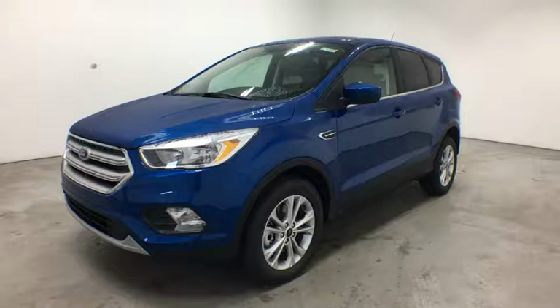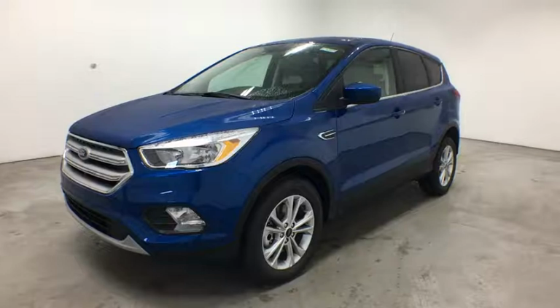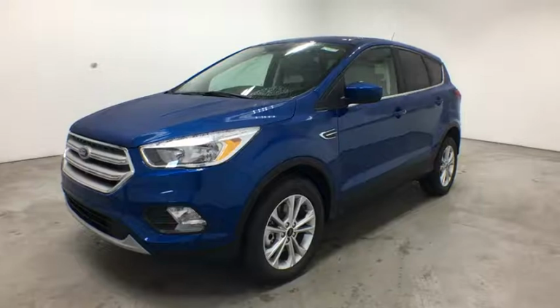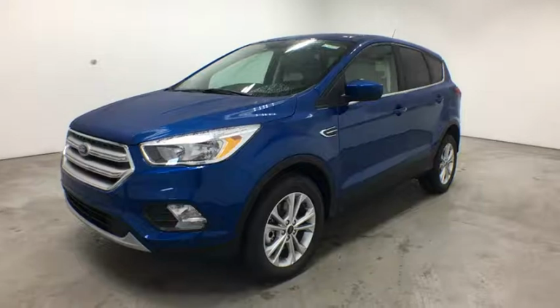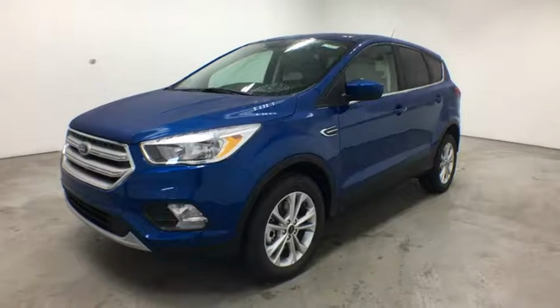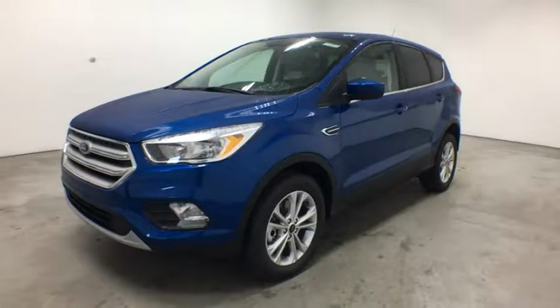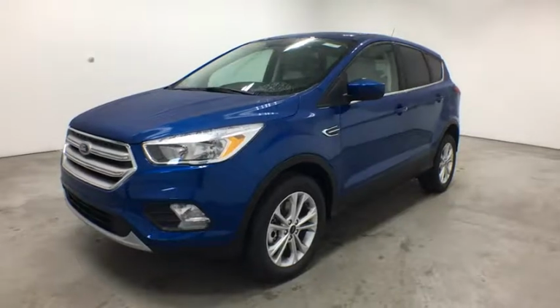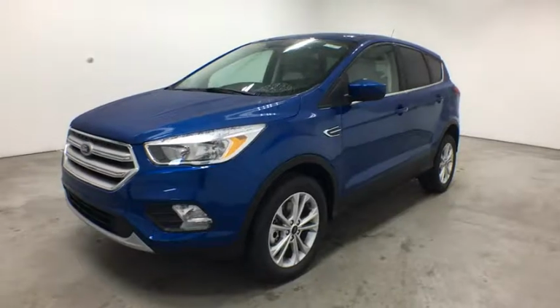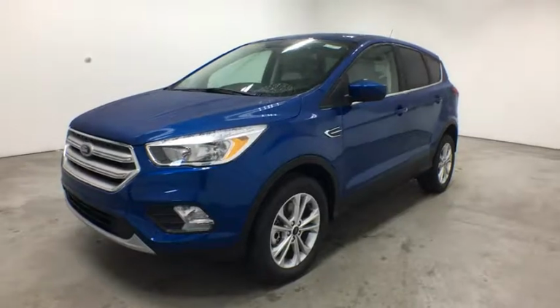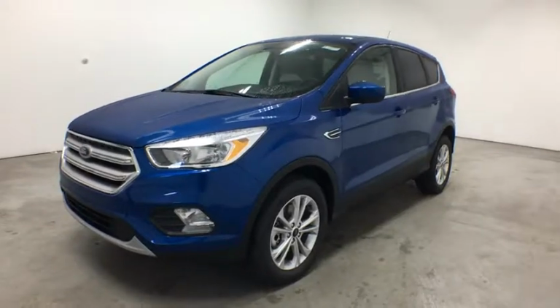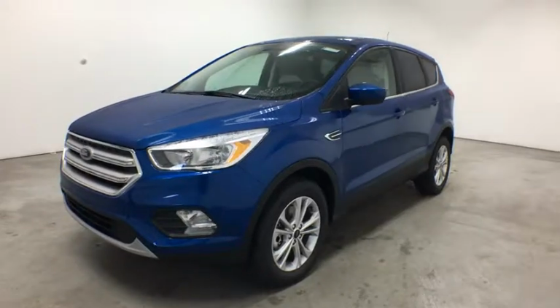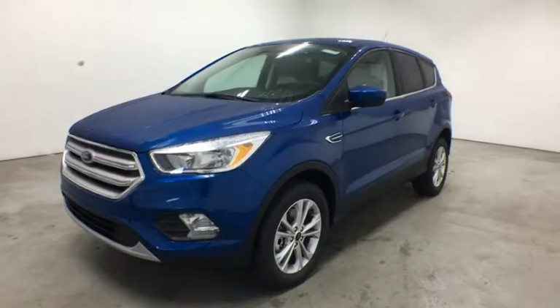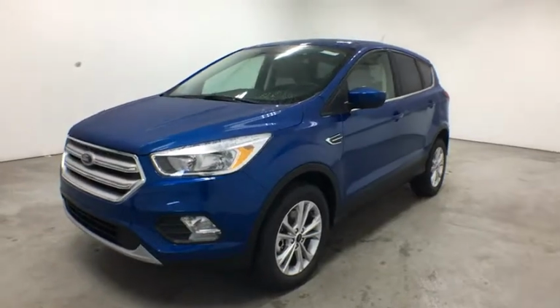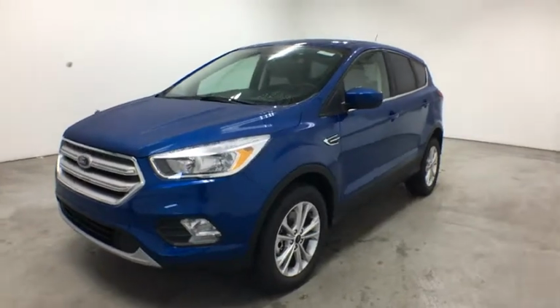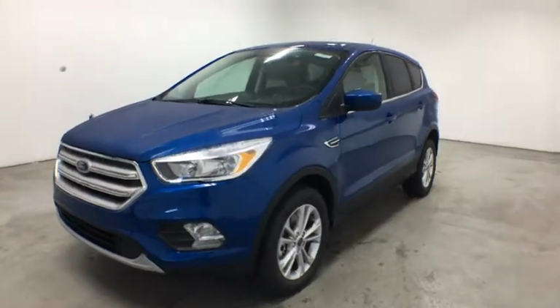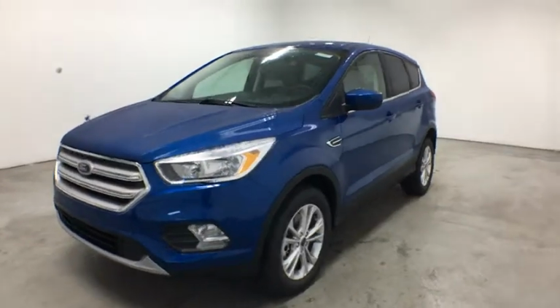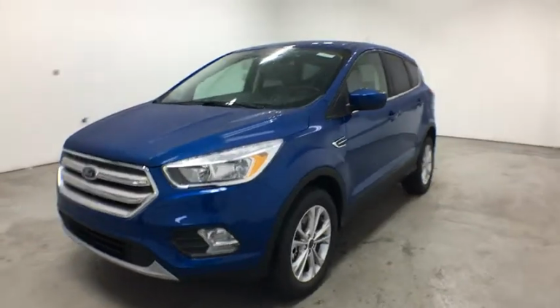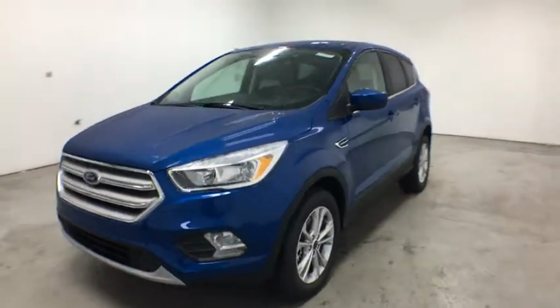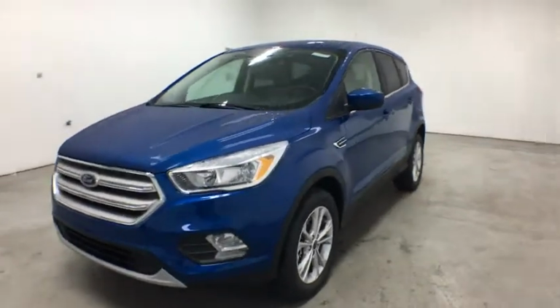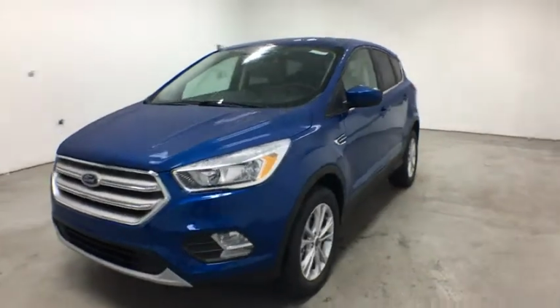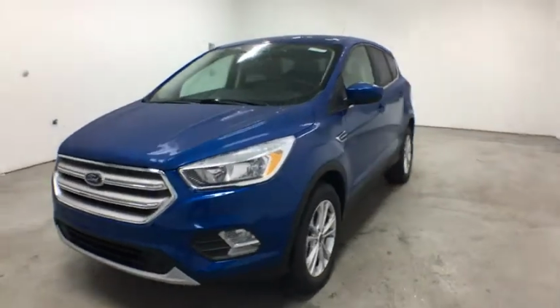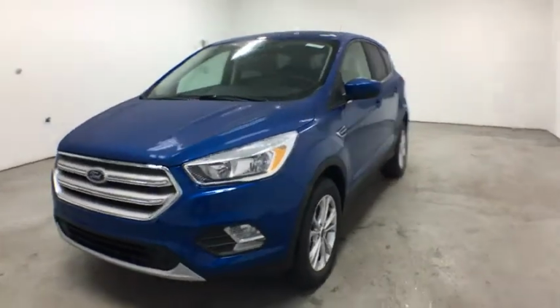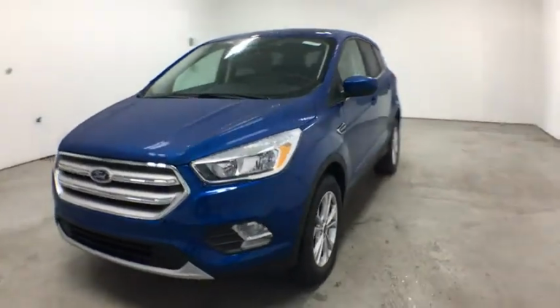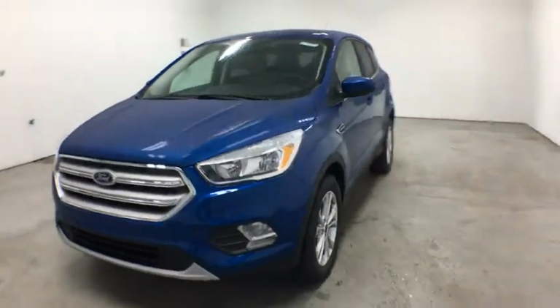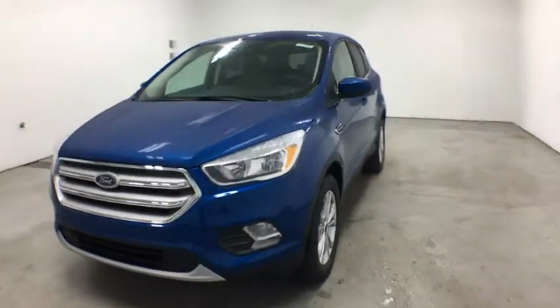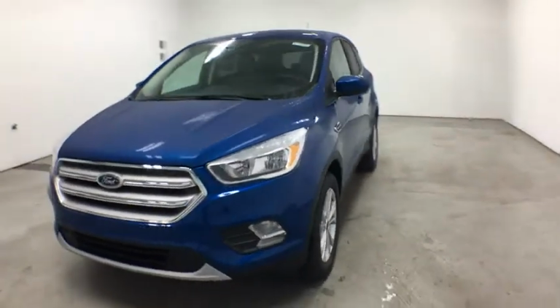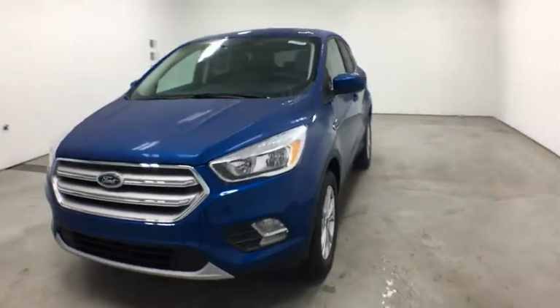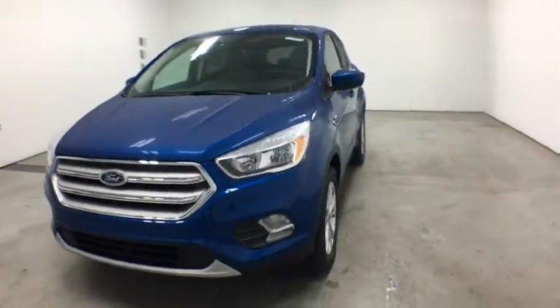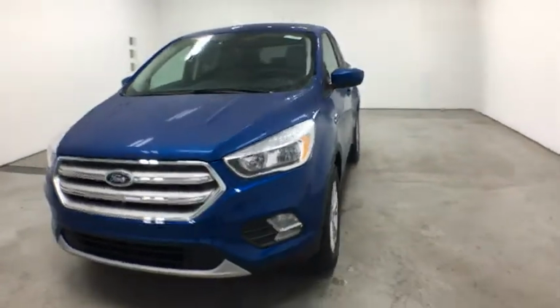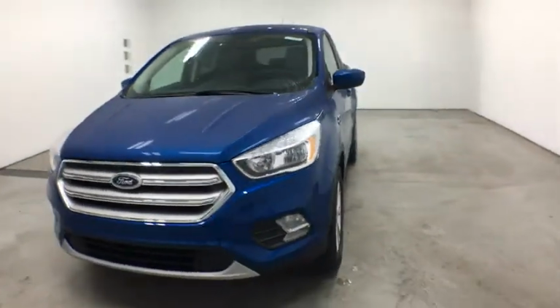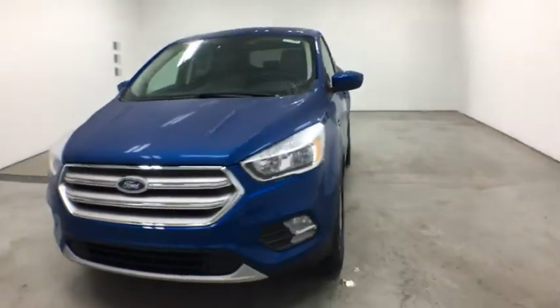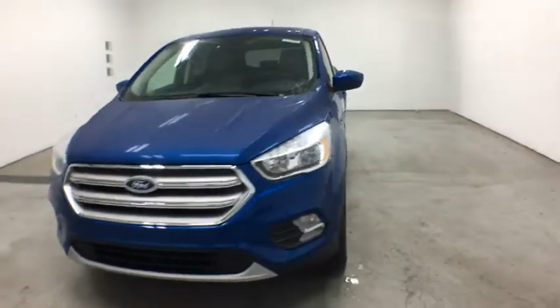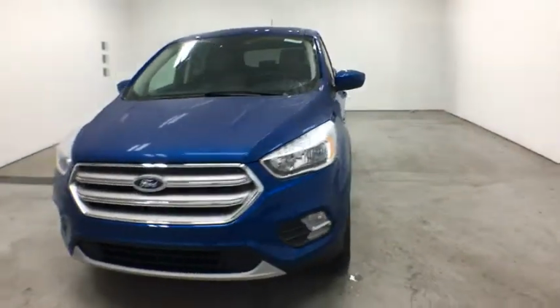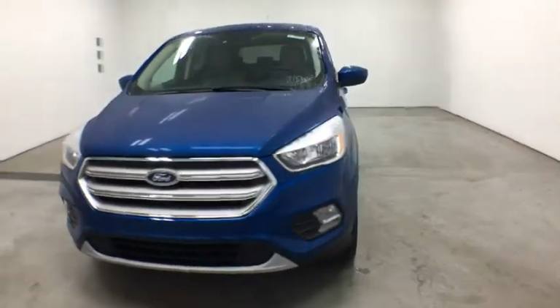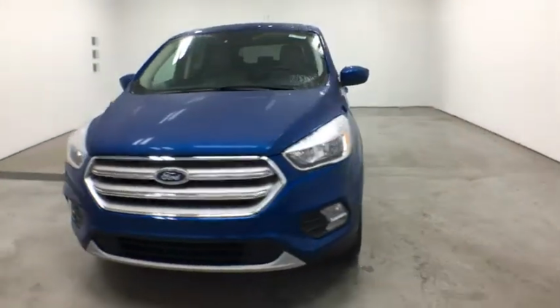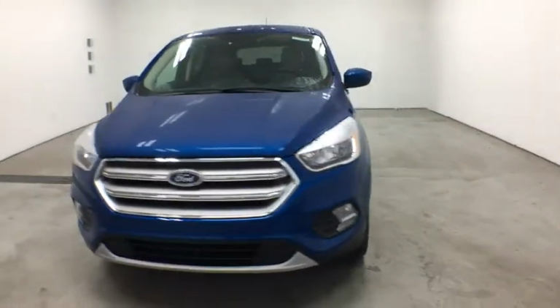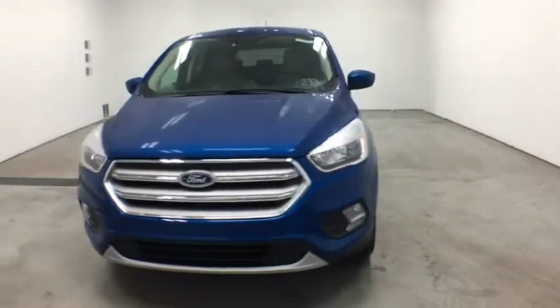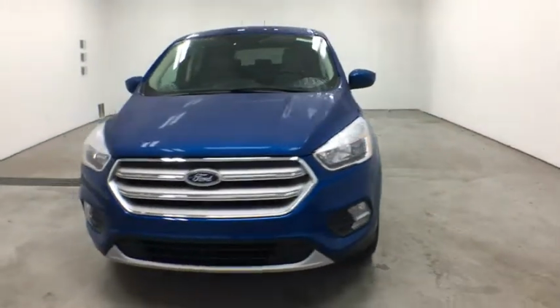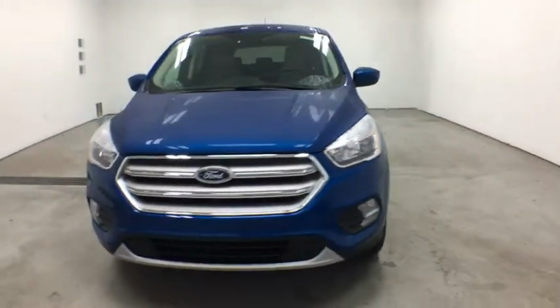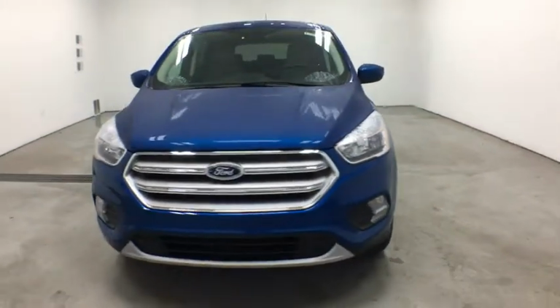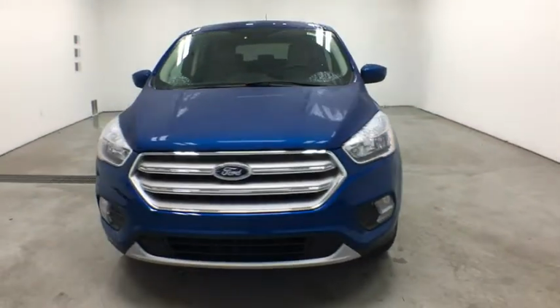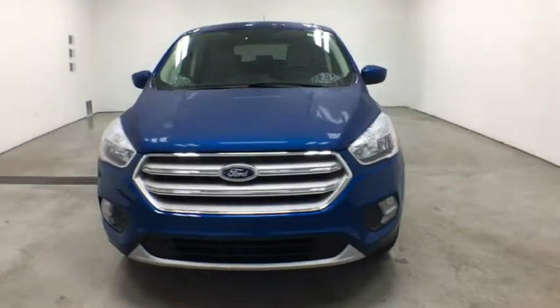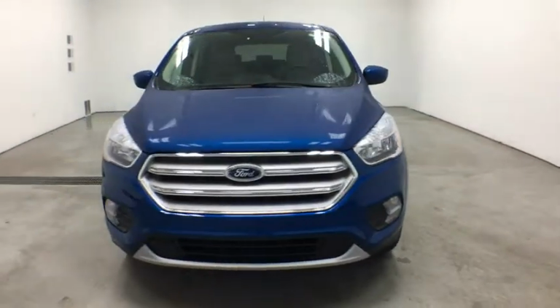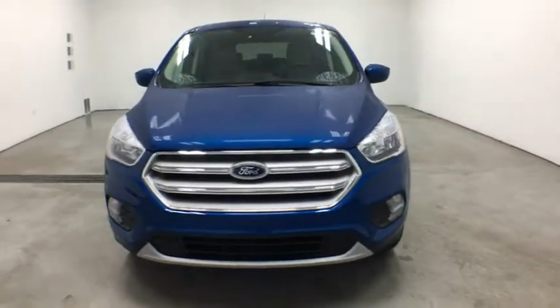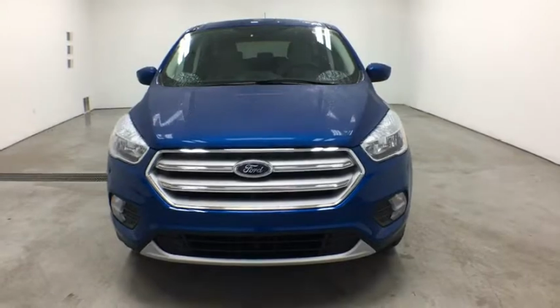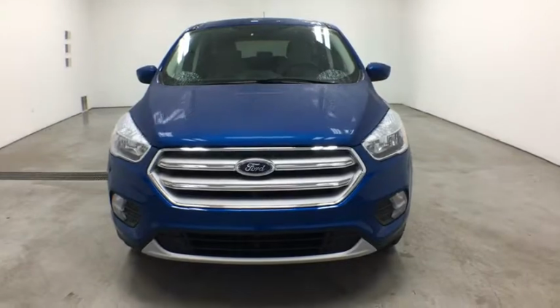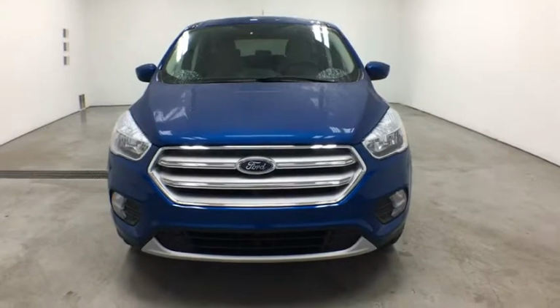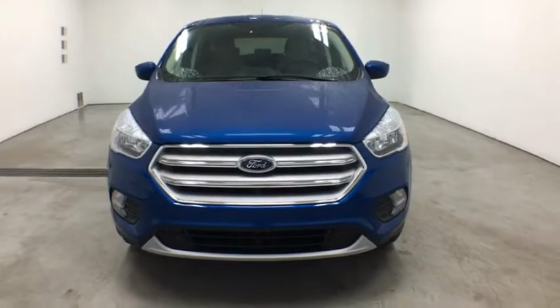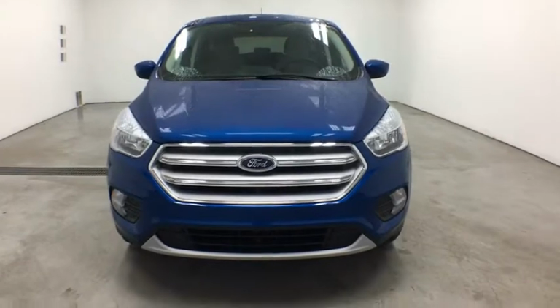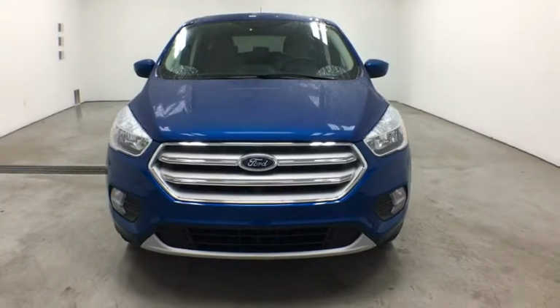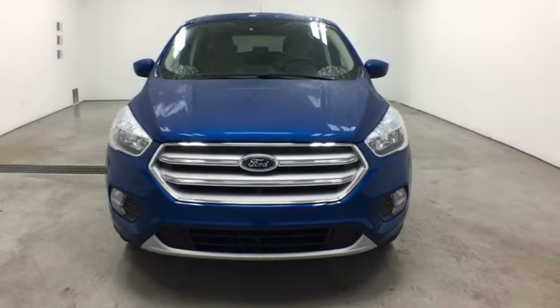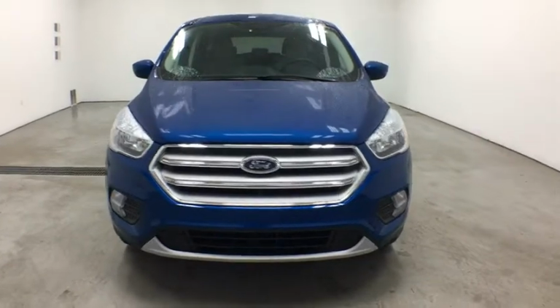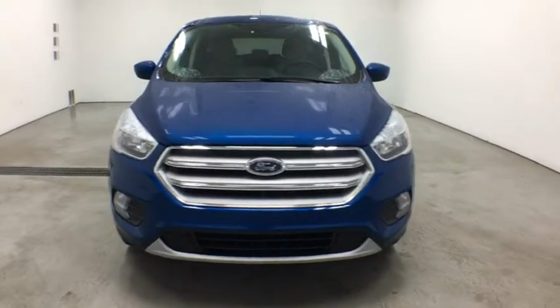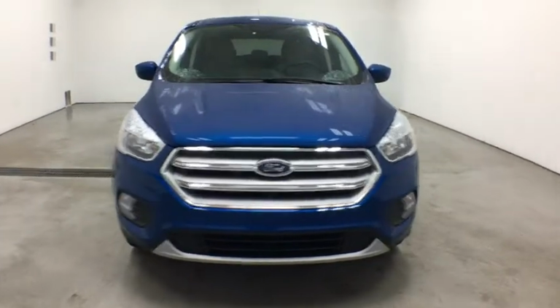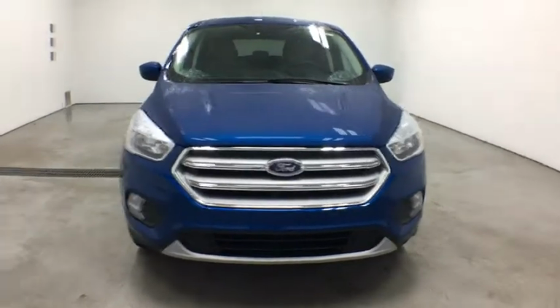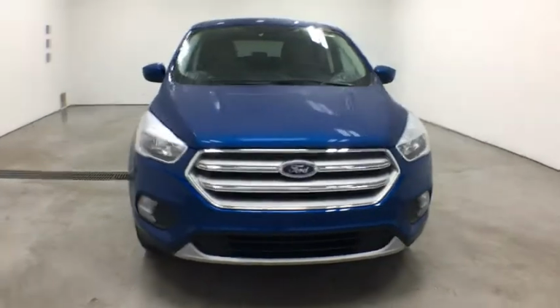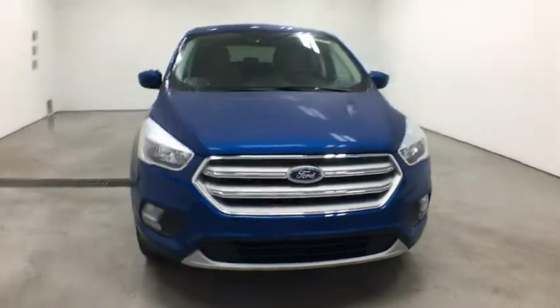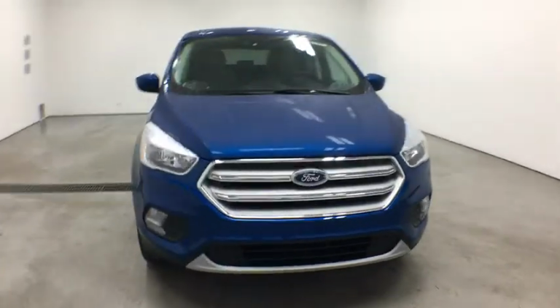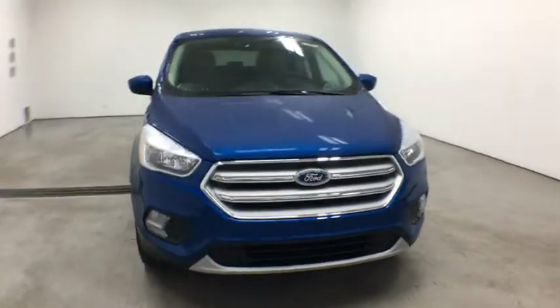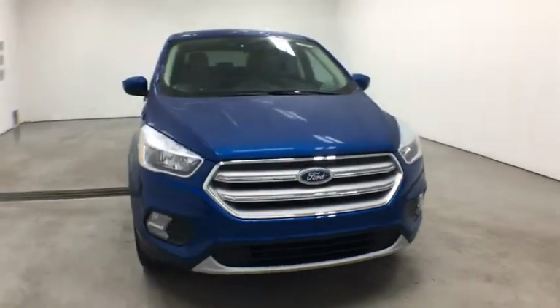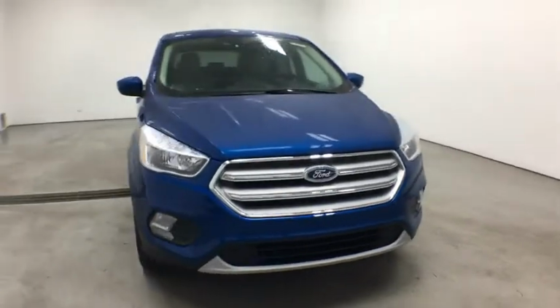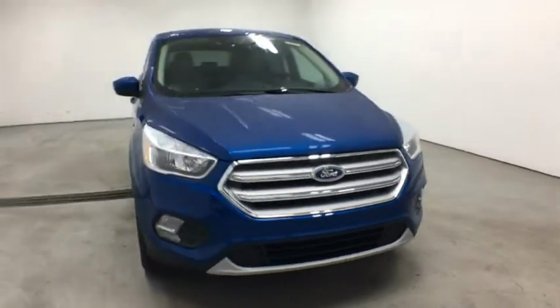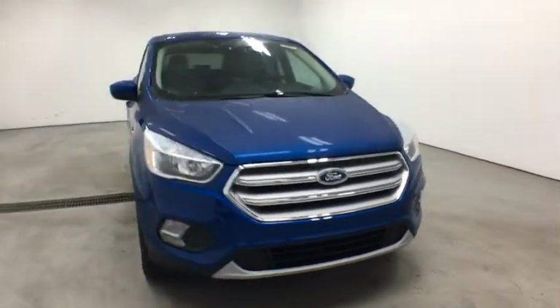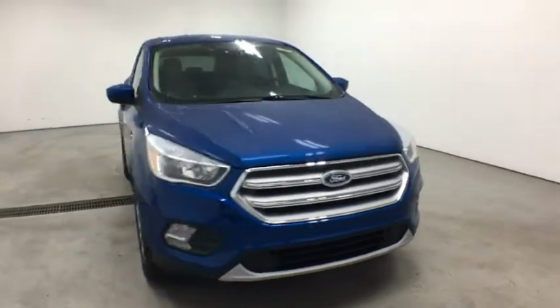Come test drive the 2019 Ford Escape. Gas engines flex, tow, zip and go with Ford Escape.